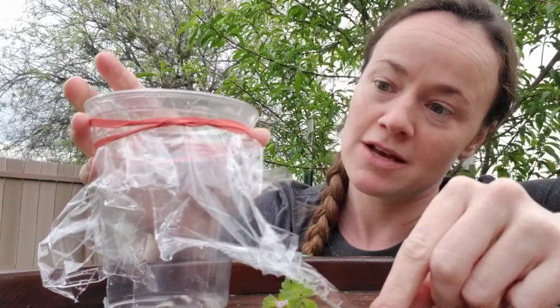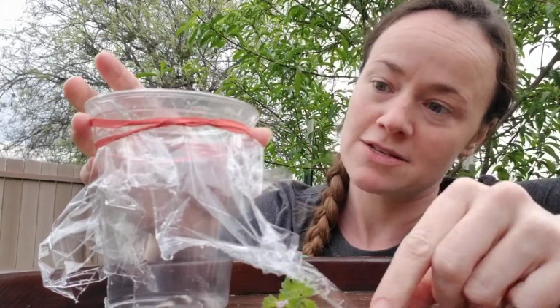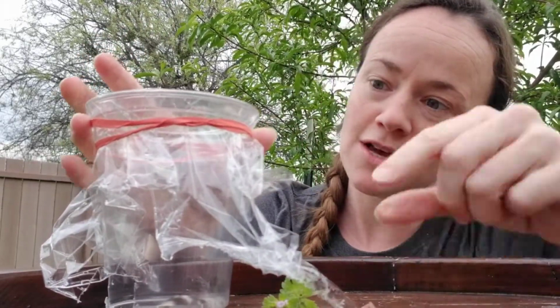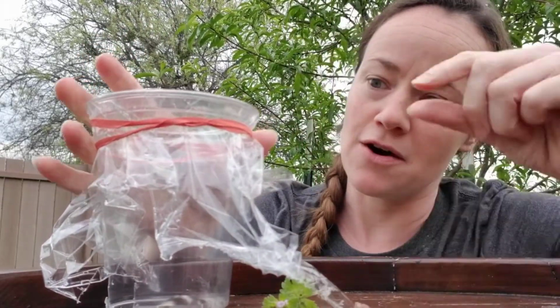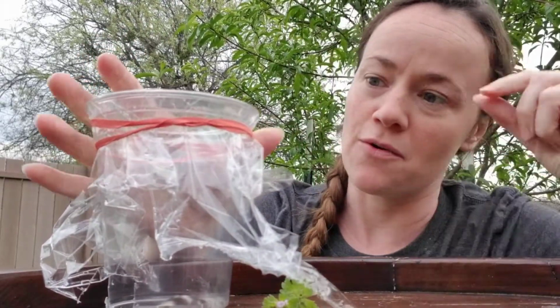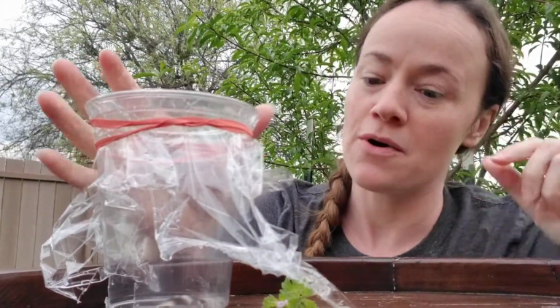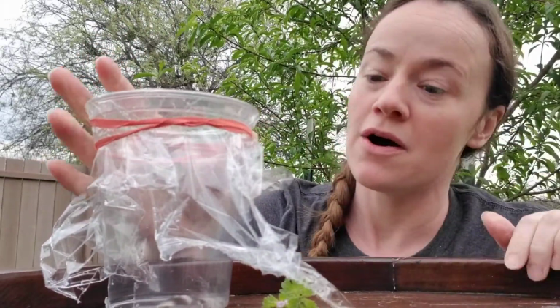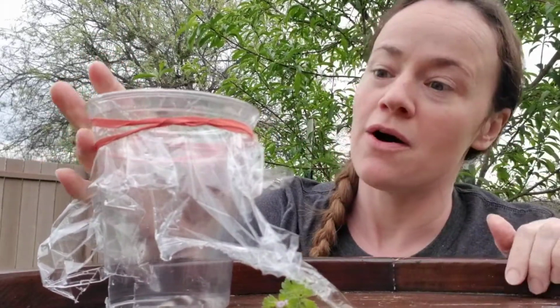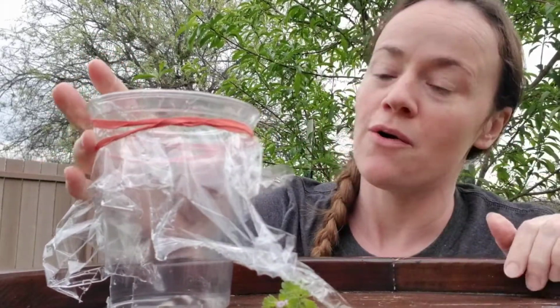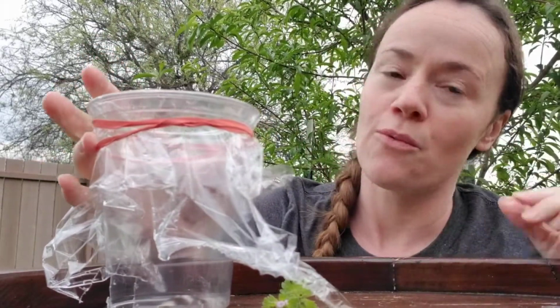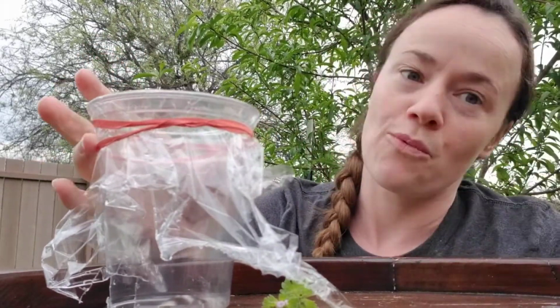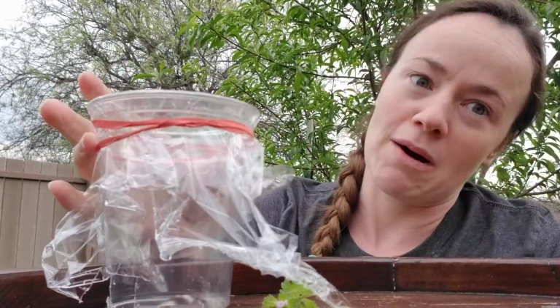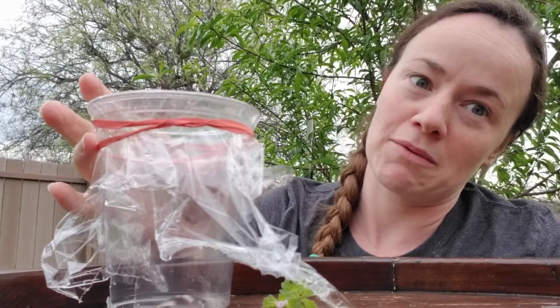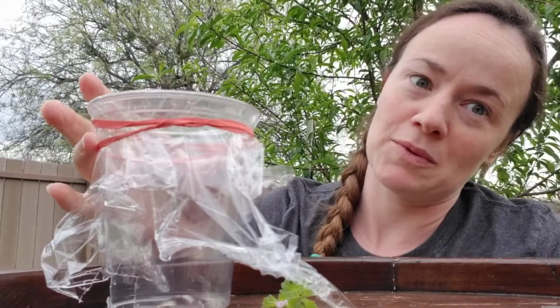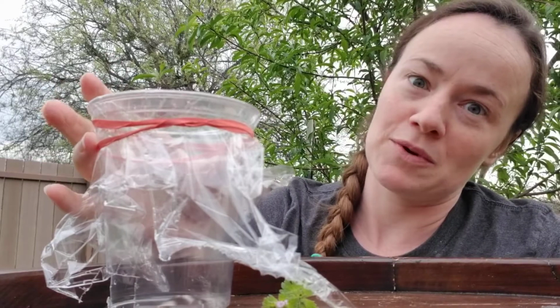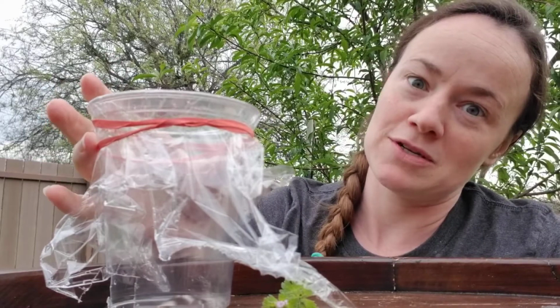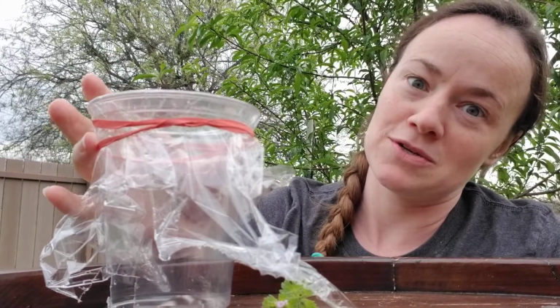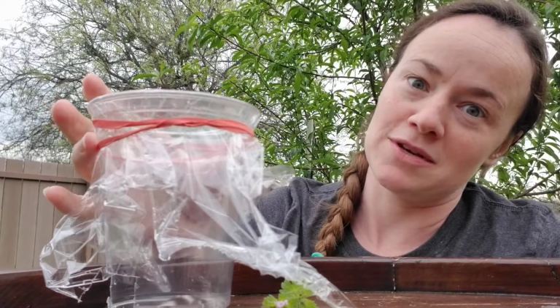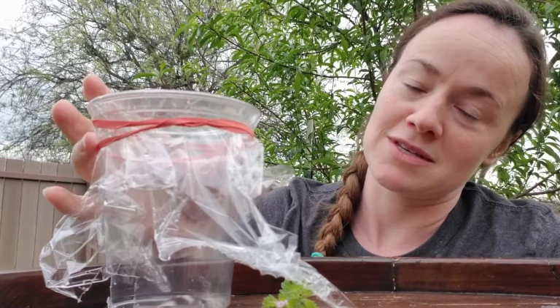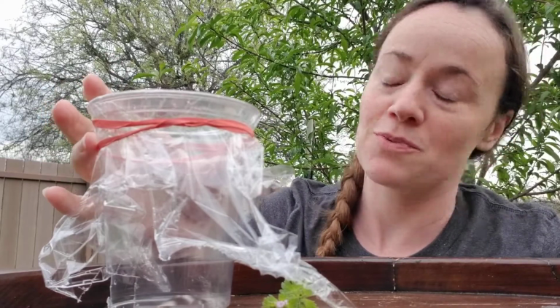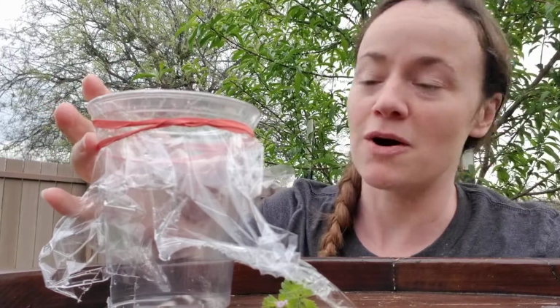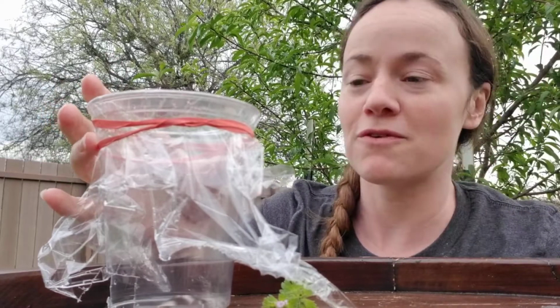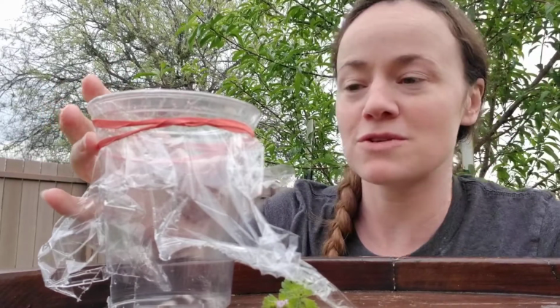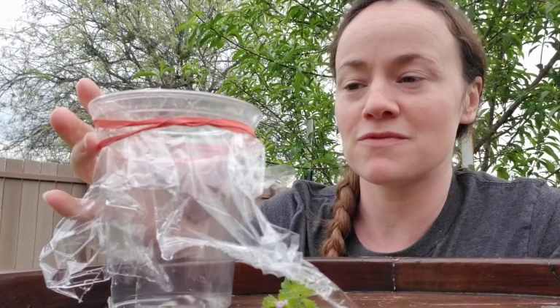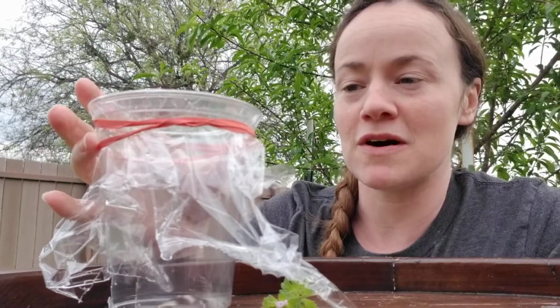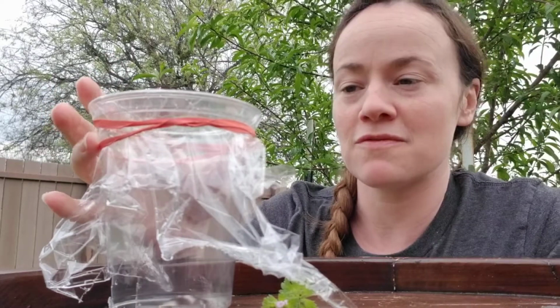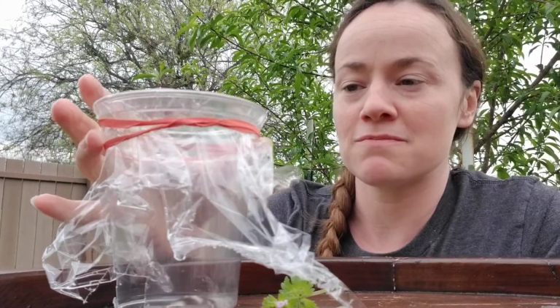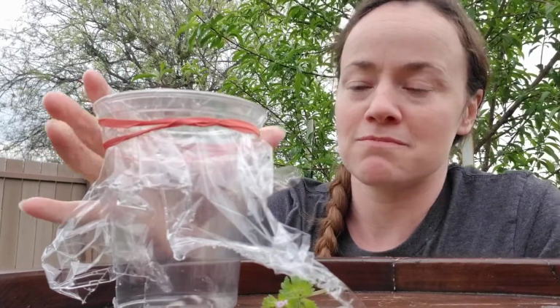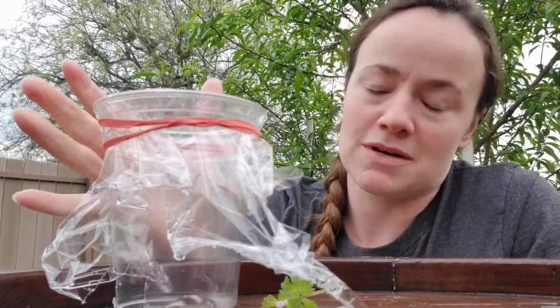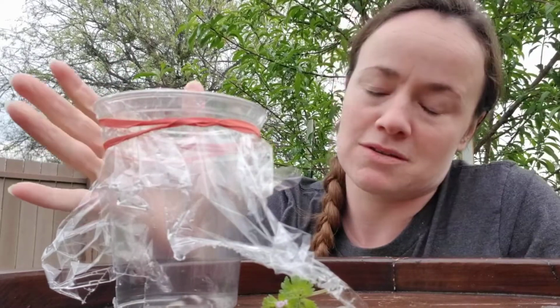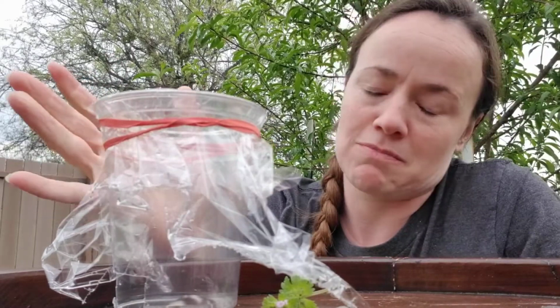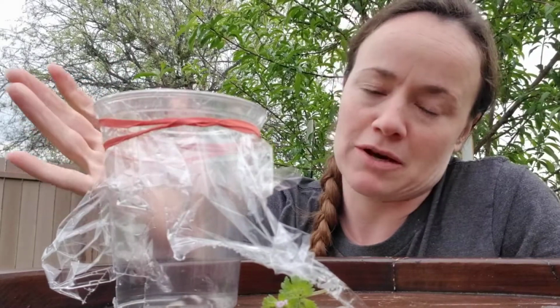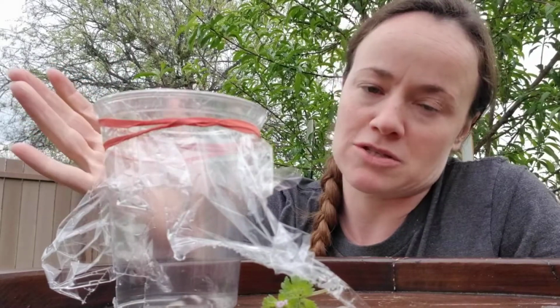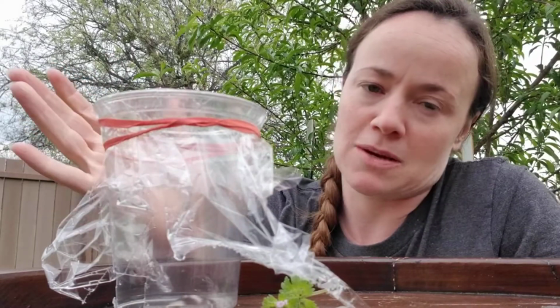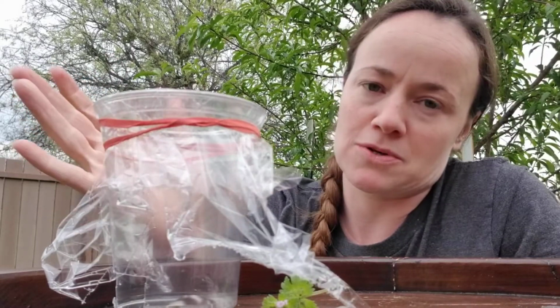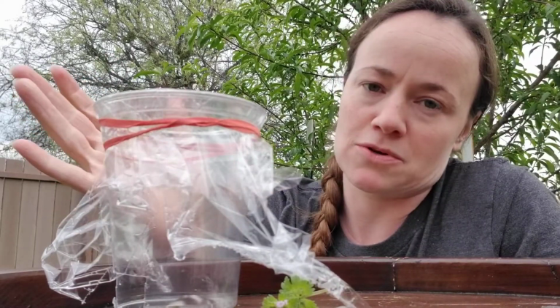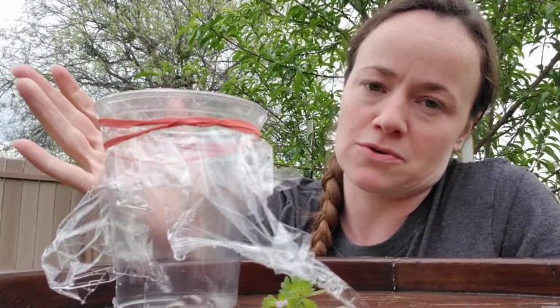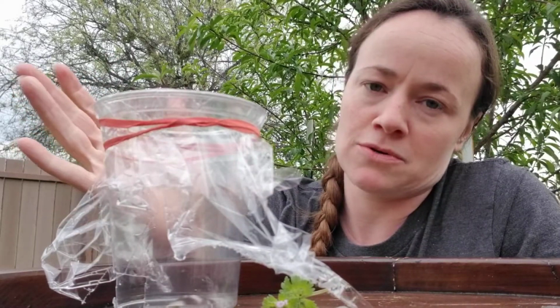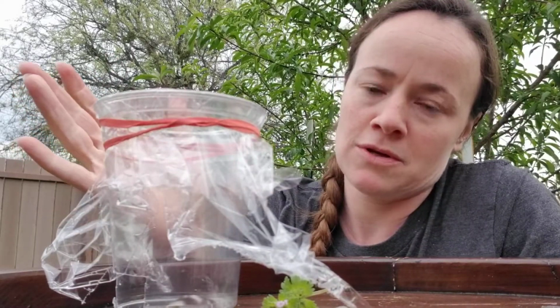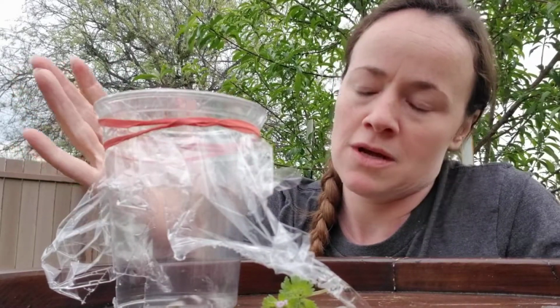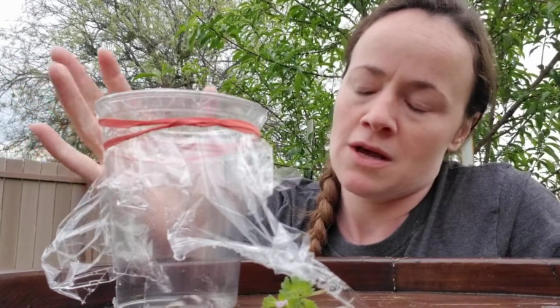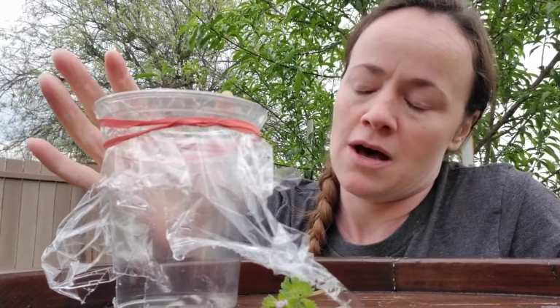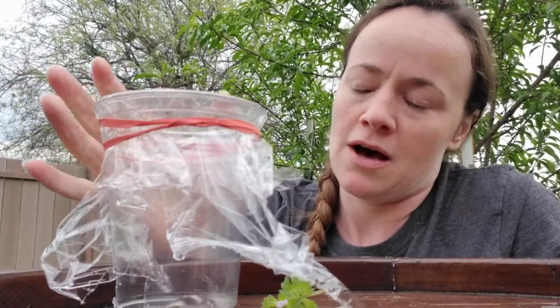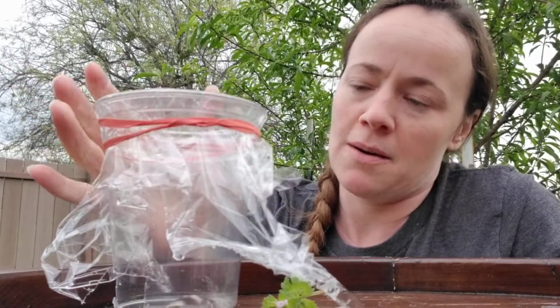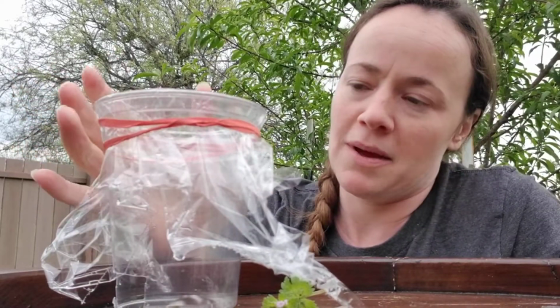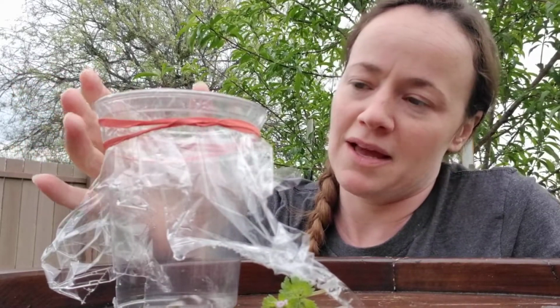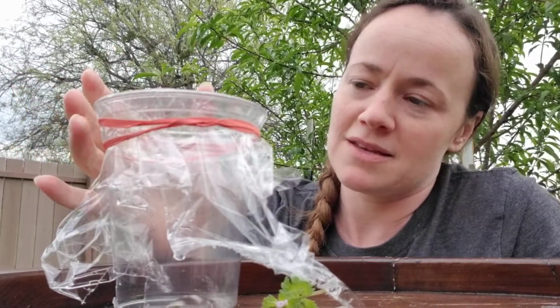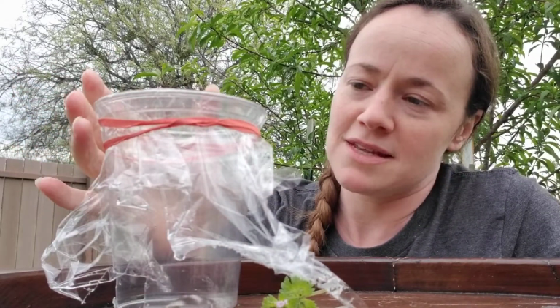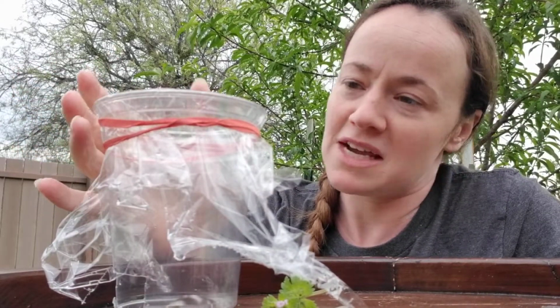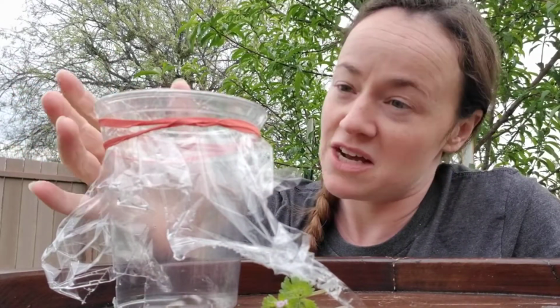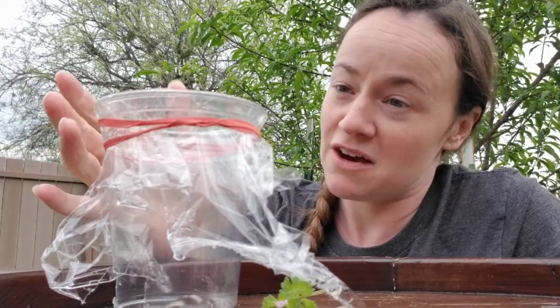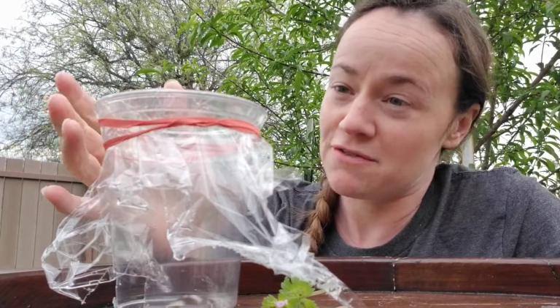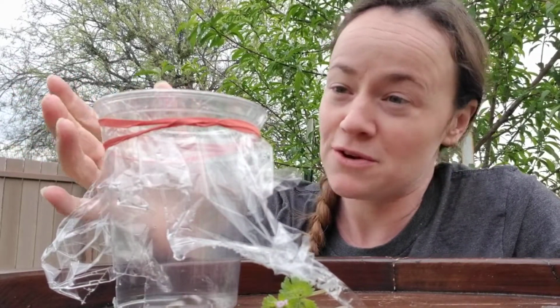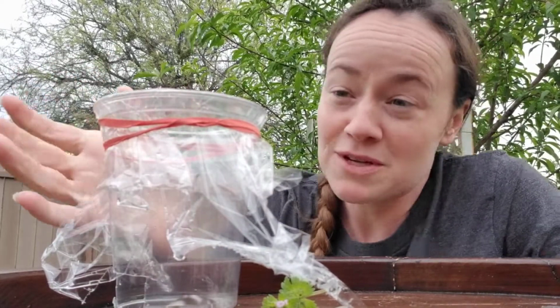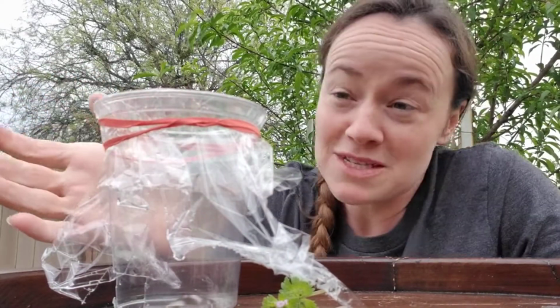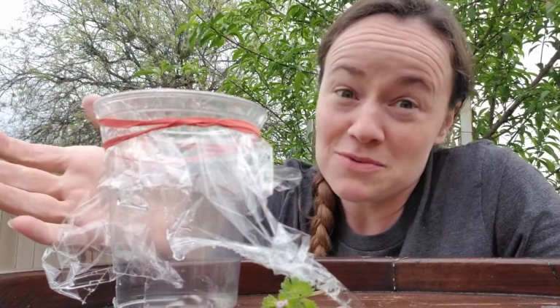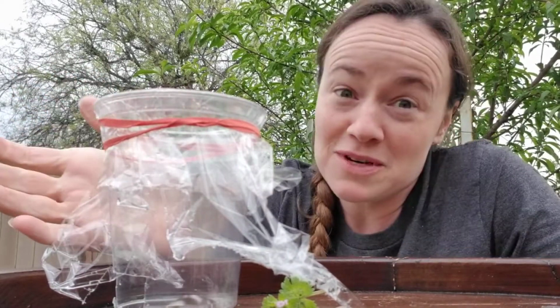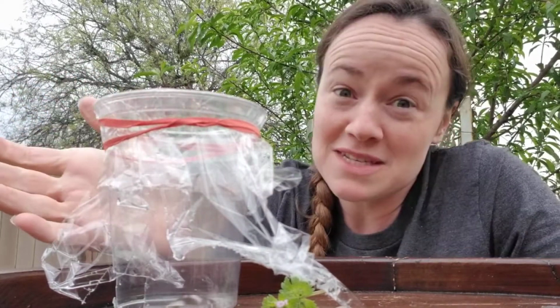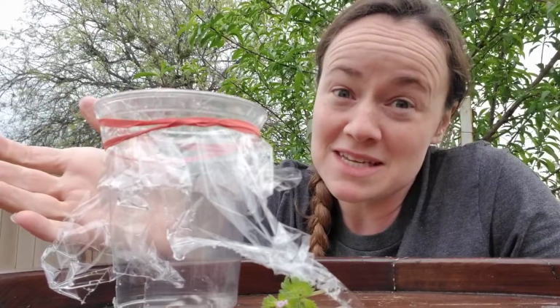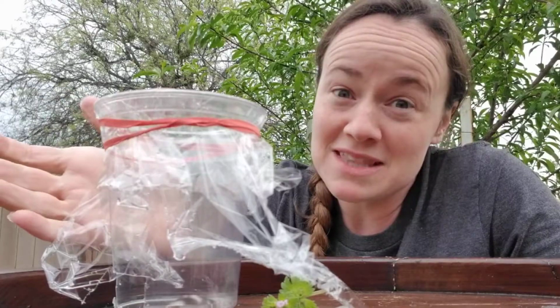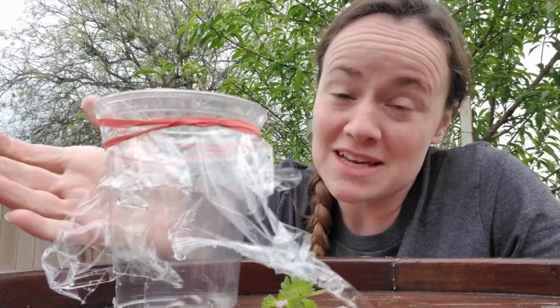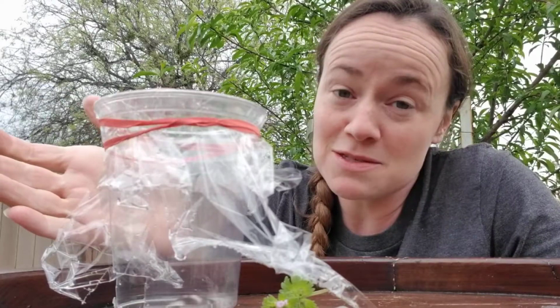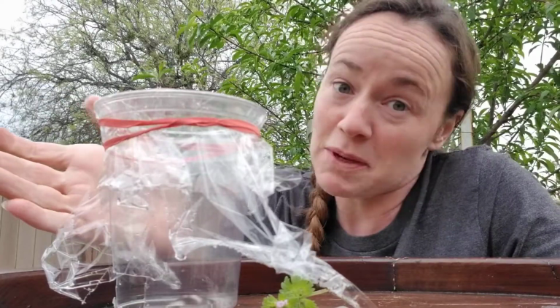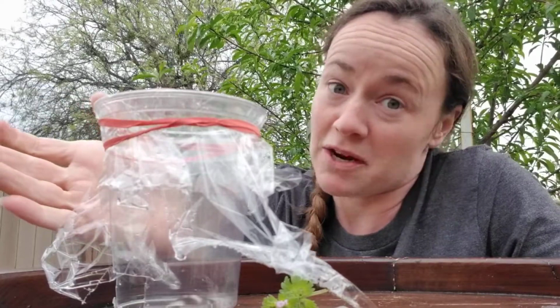So why would we want to do this? Well, first of all, microscopes are cool. And second, who doesn't want to see things bigger?